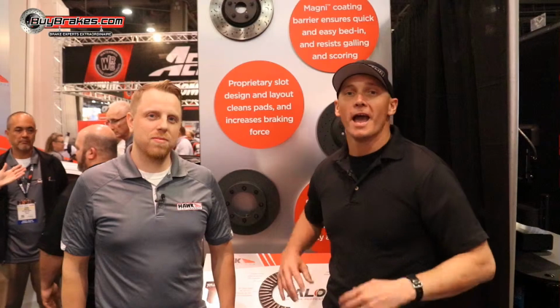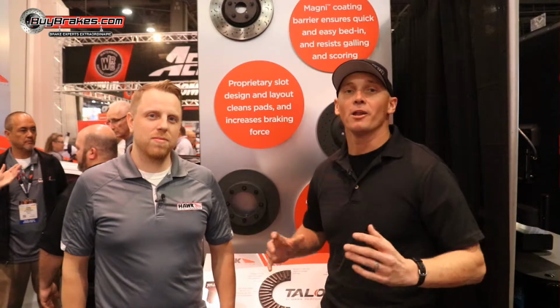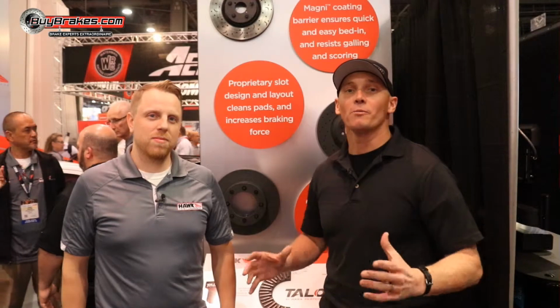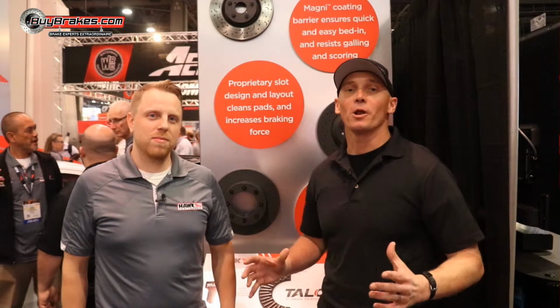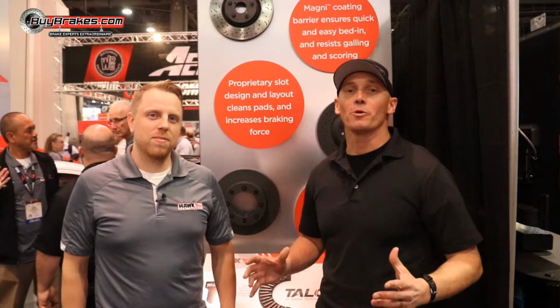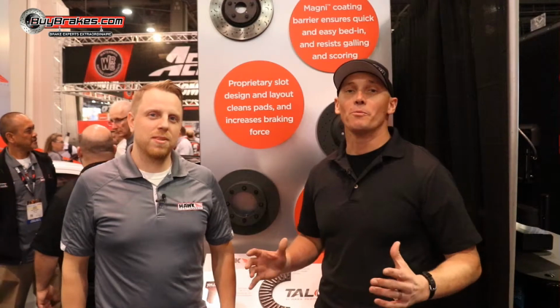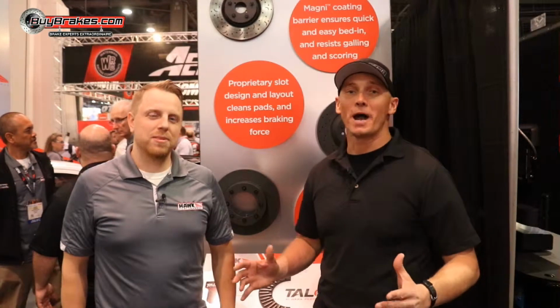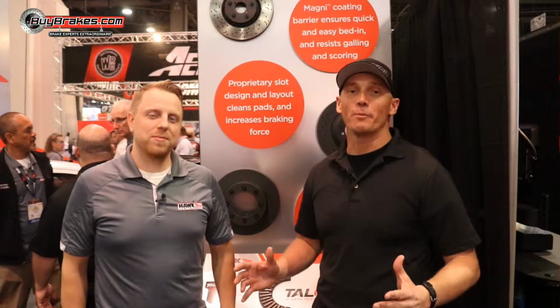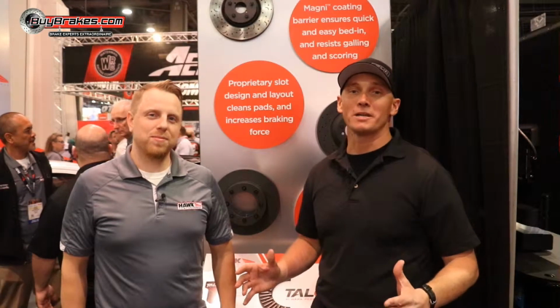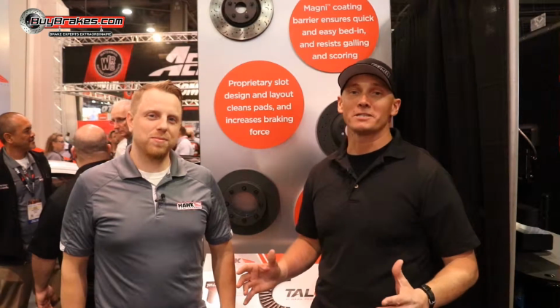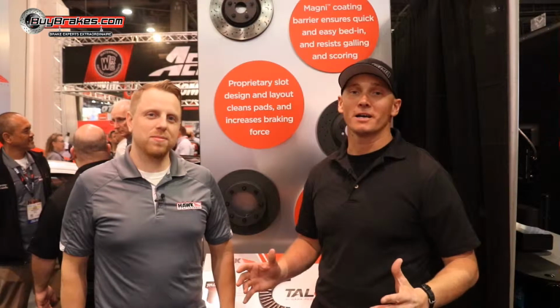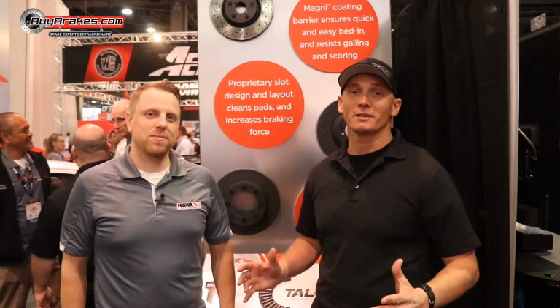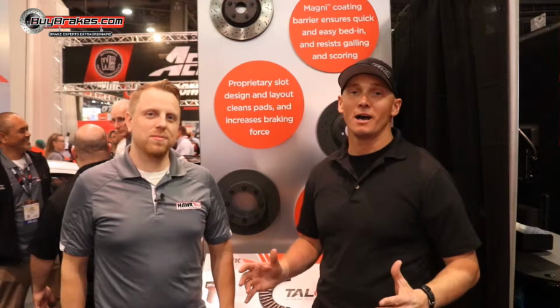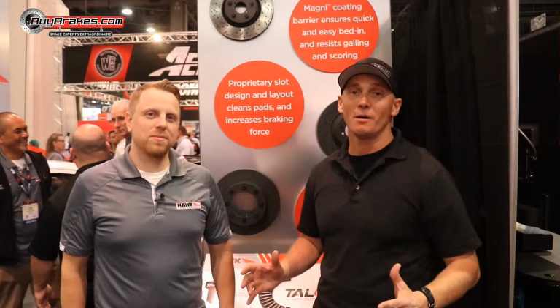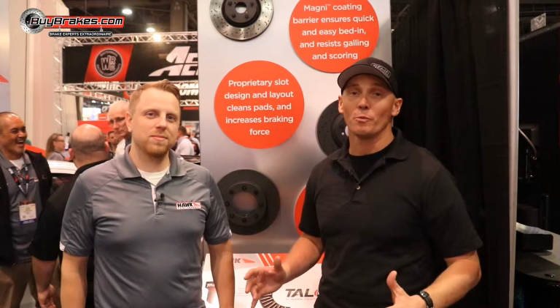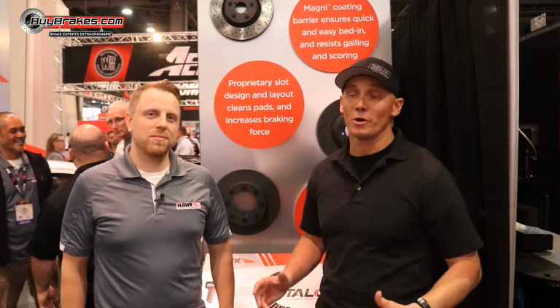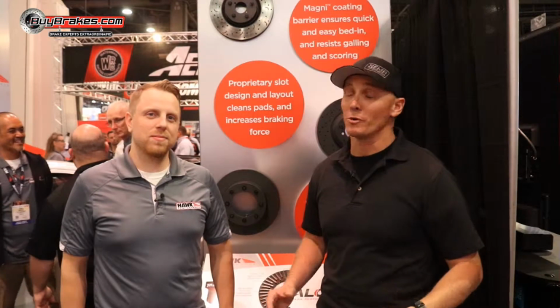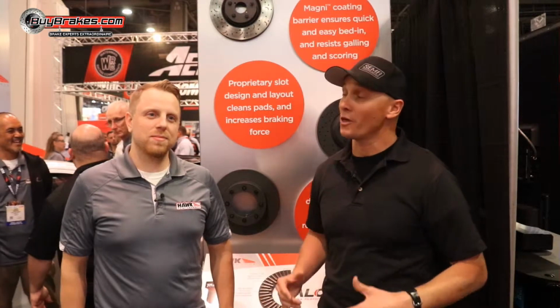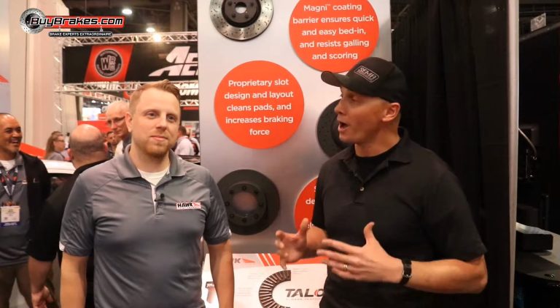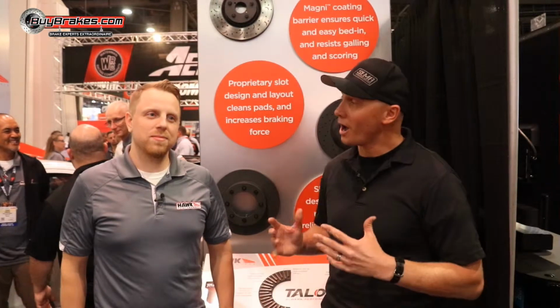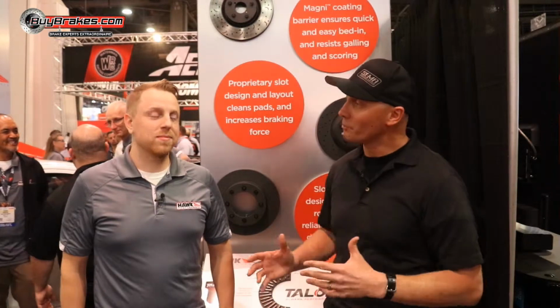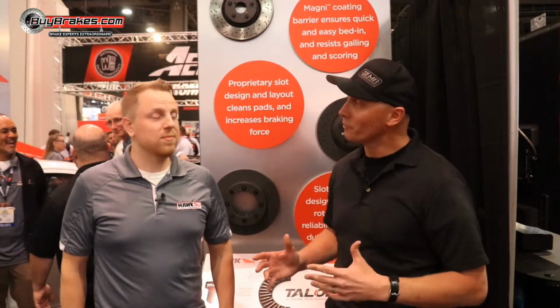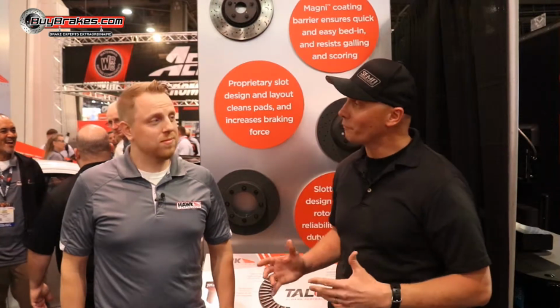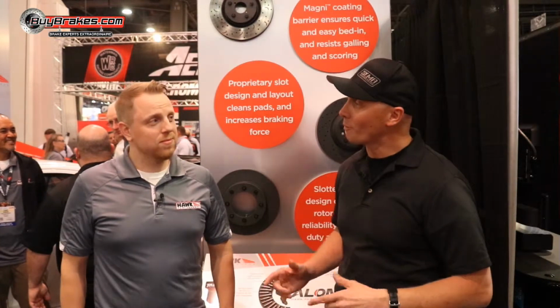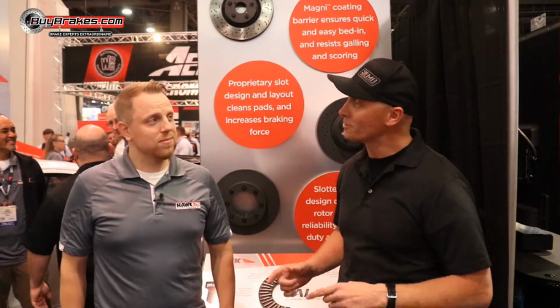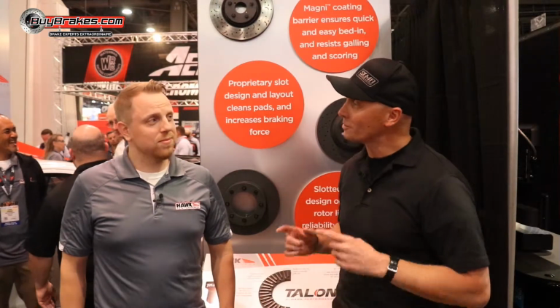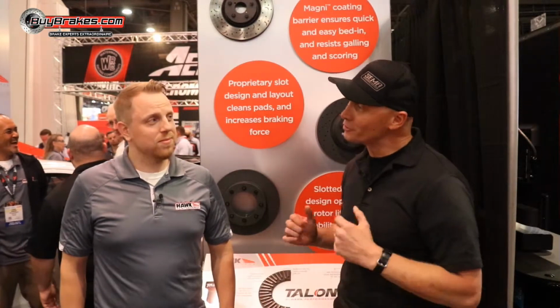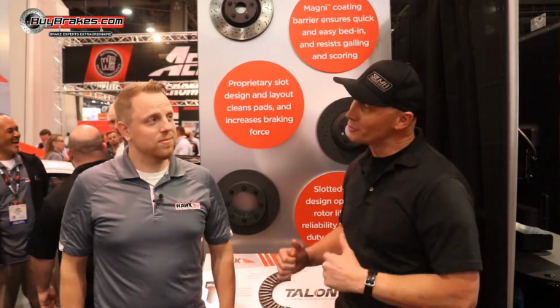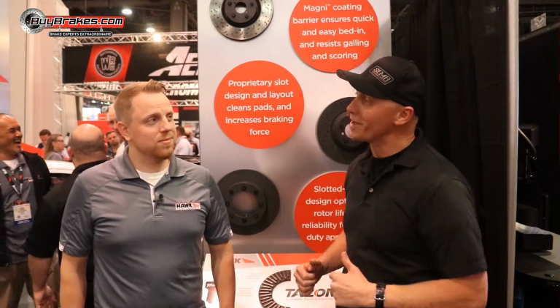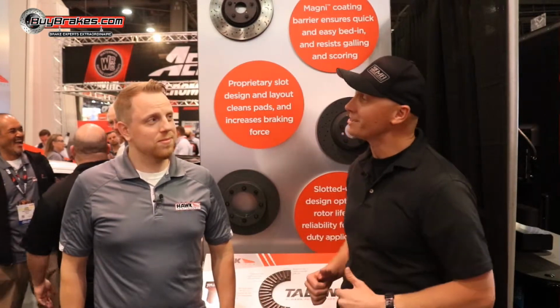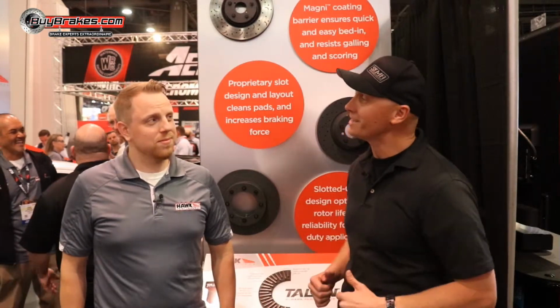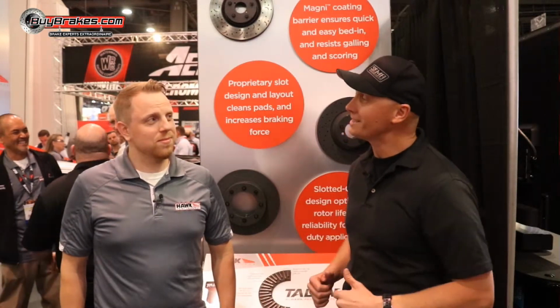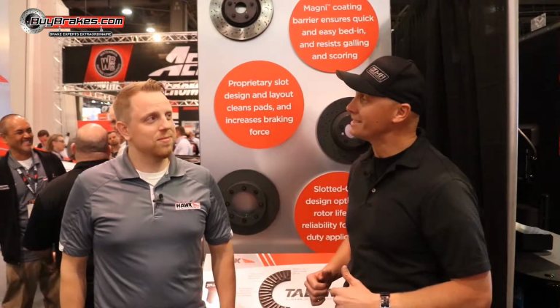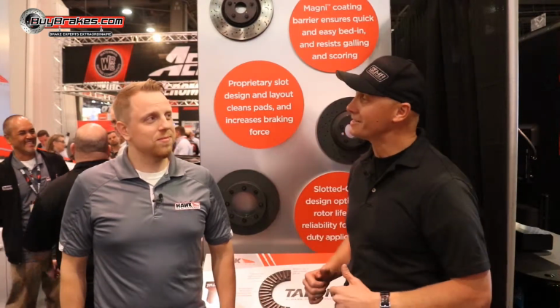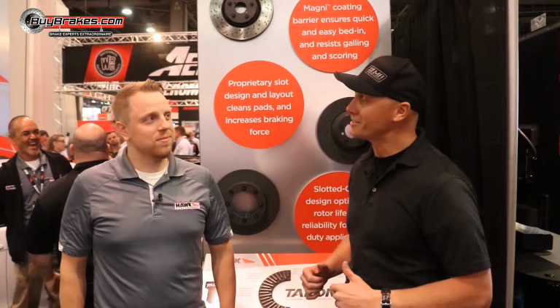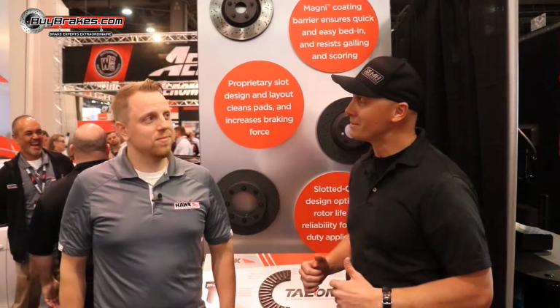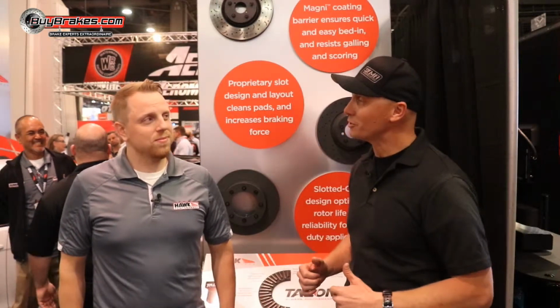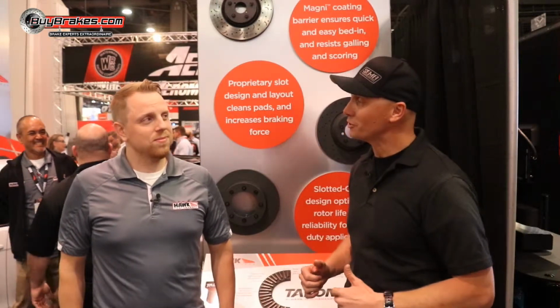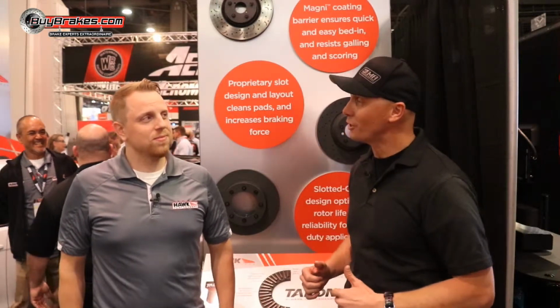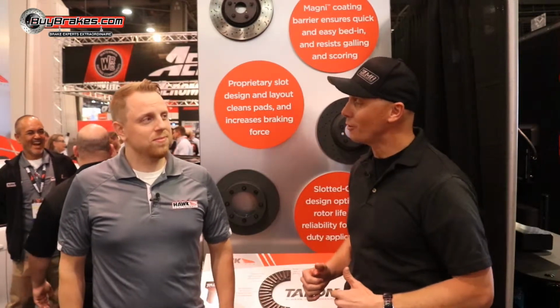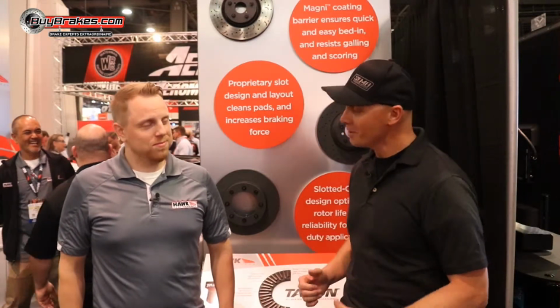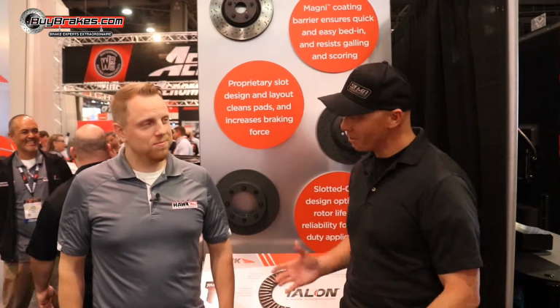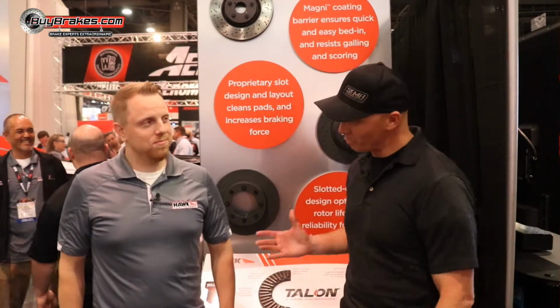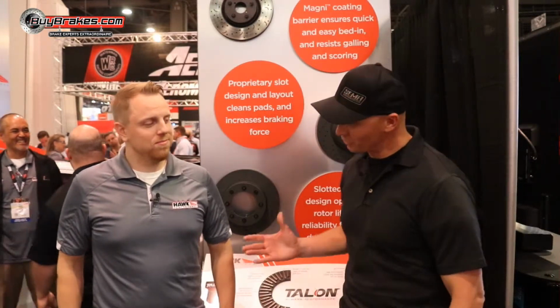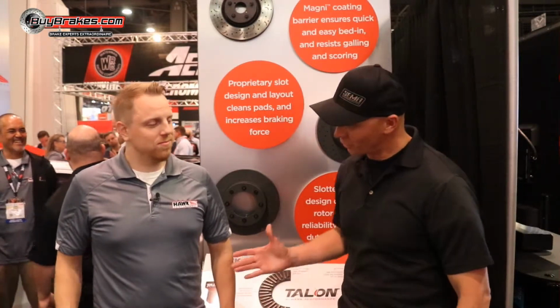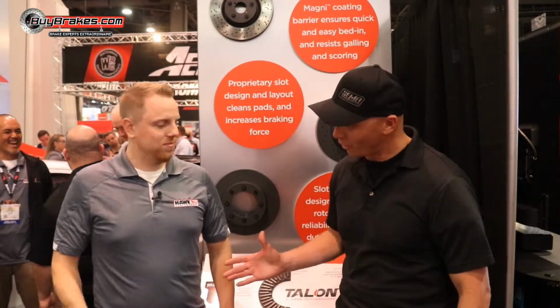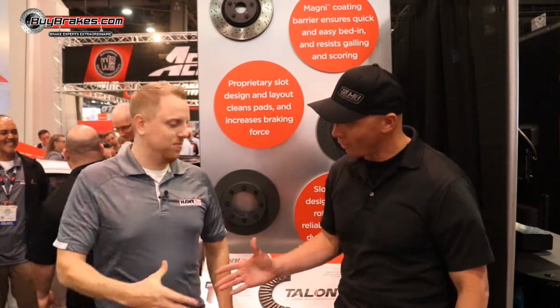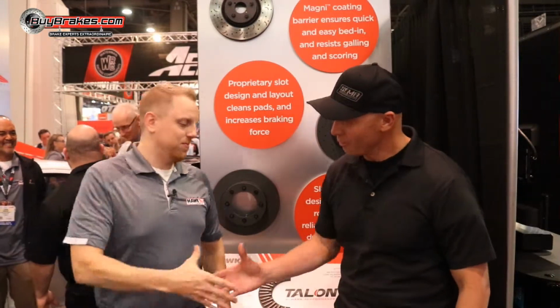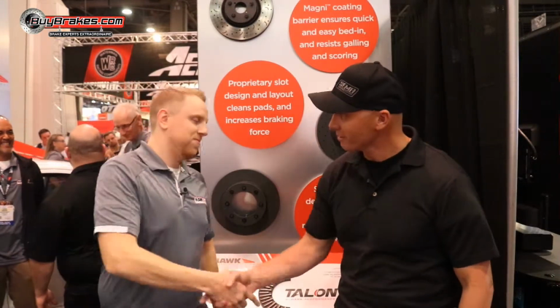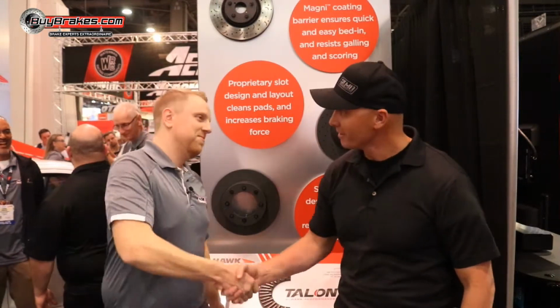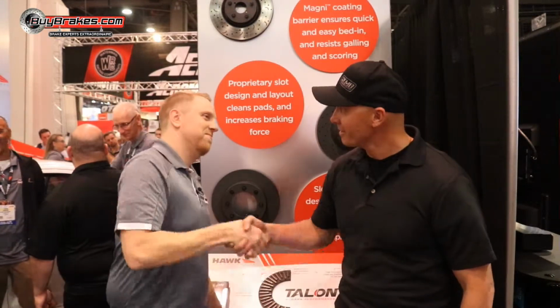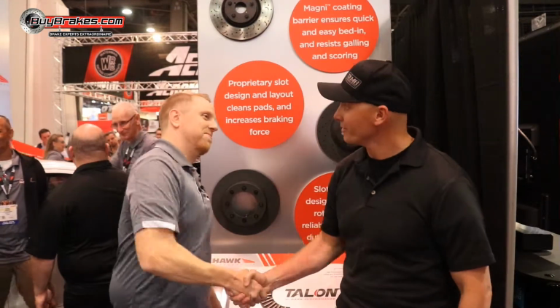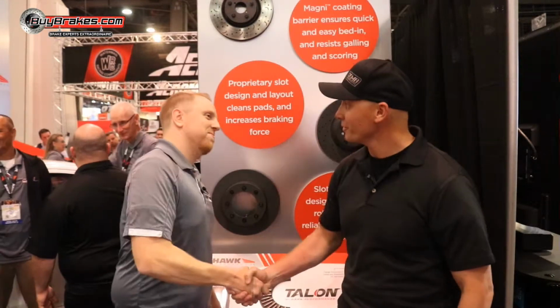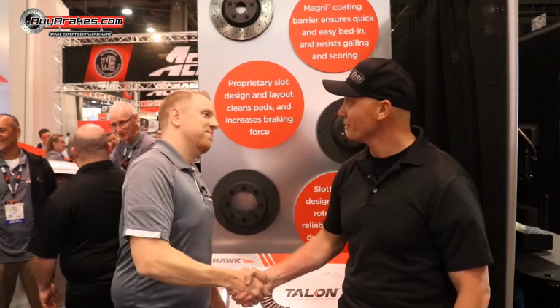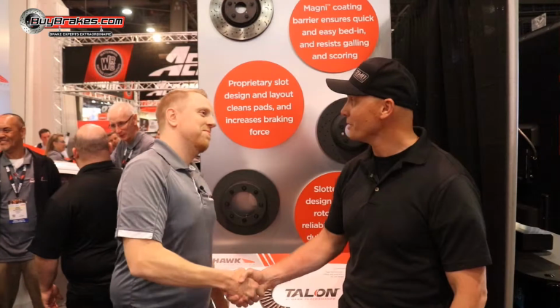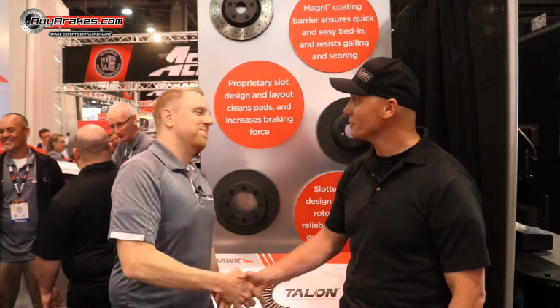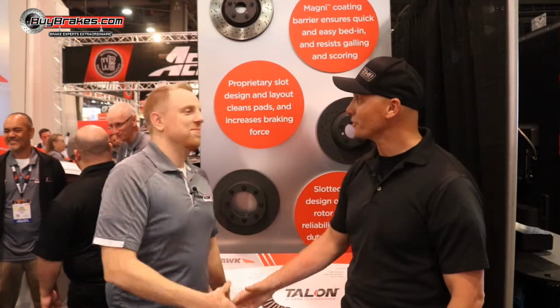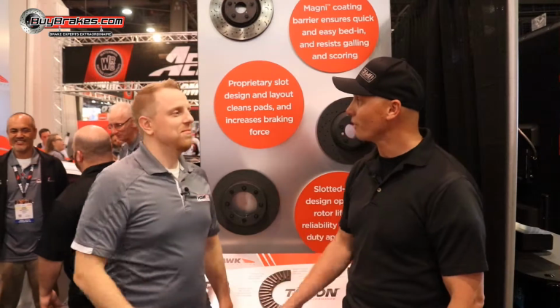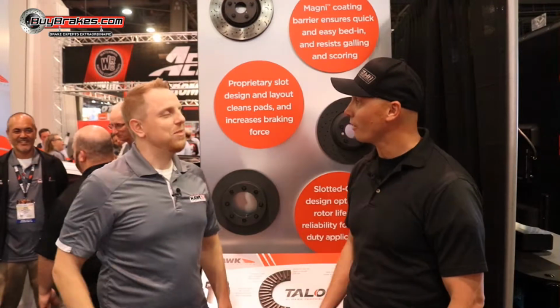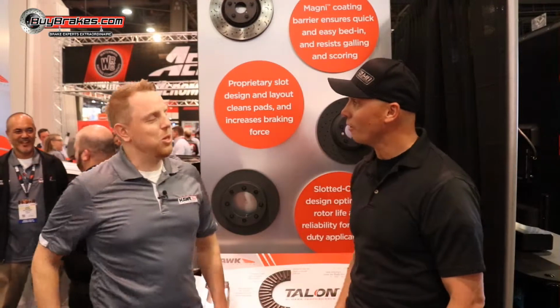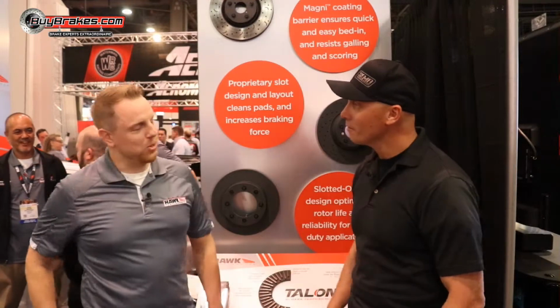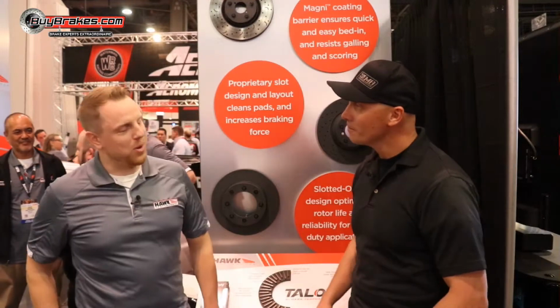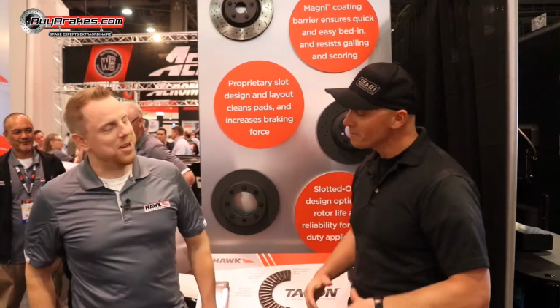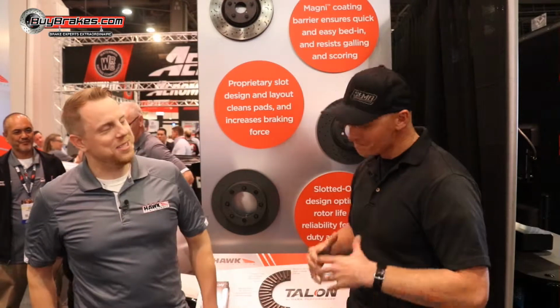Alan Butler with BuyBreaks.com. We're here with Hawk Performance at the 2018 SEMA show with Carl. Good to meet you, Carl. You as well.